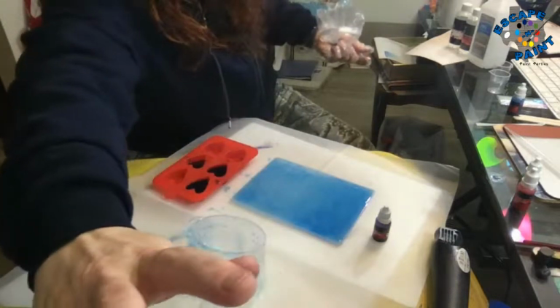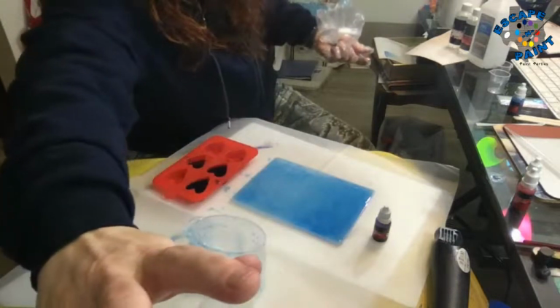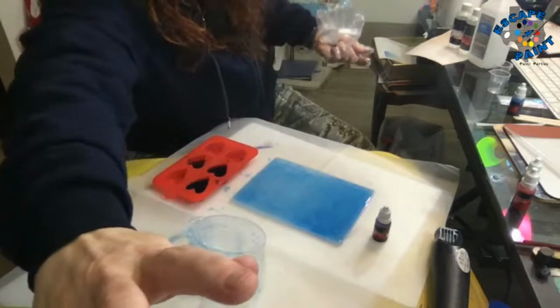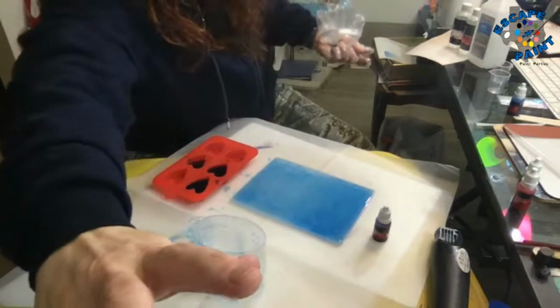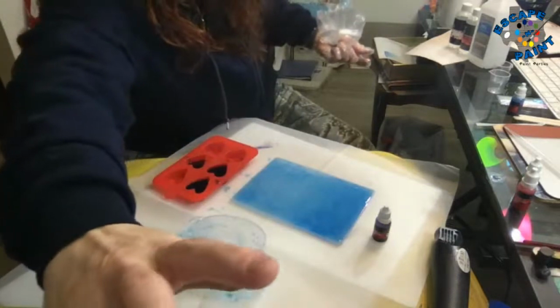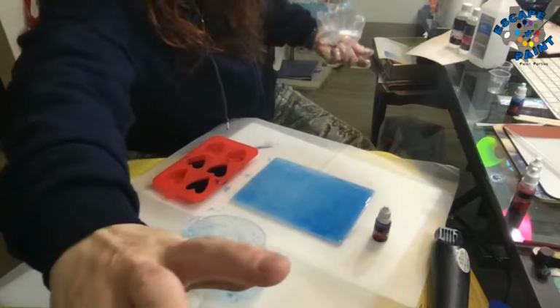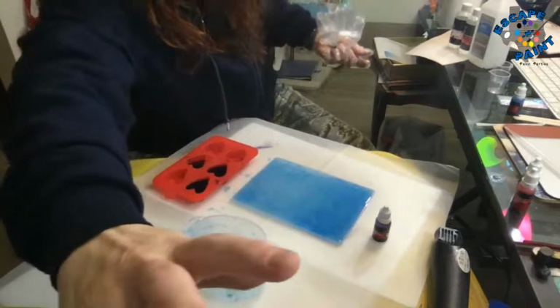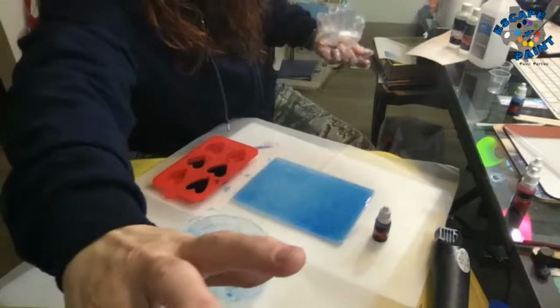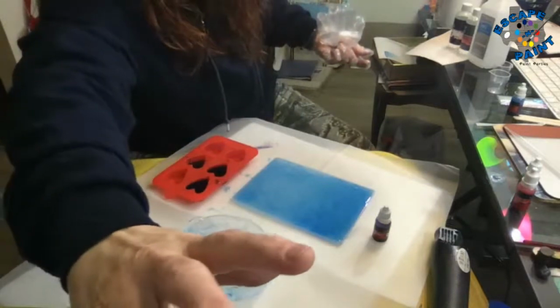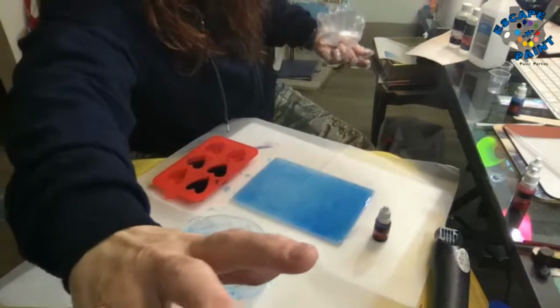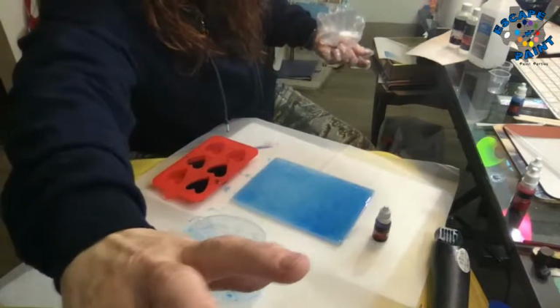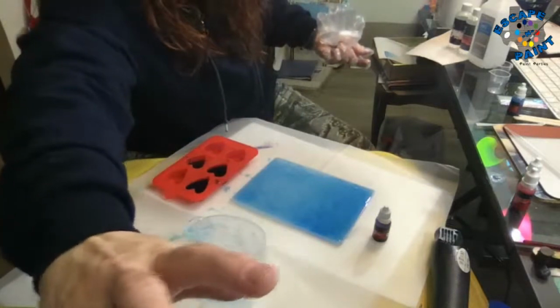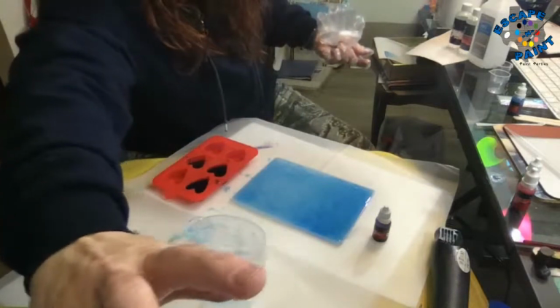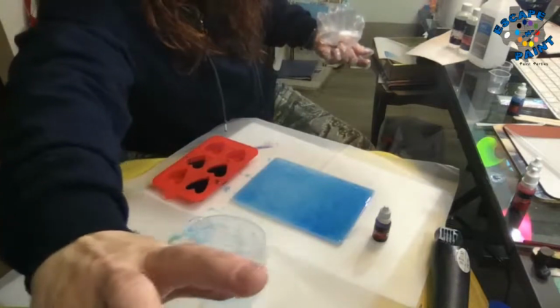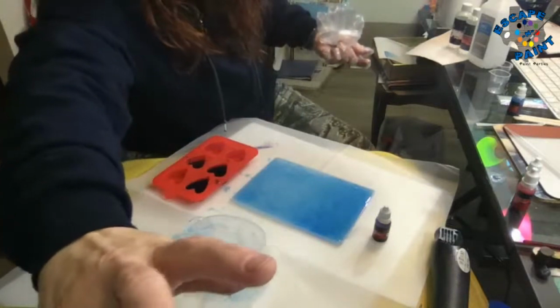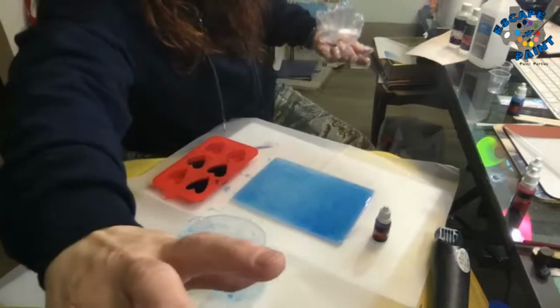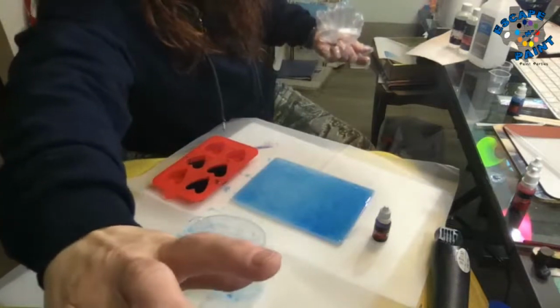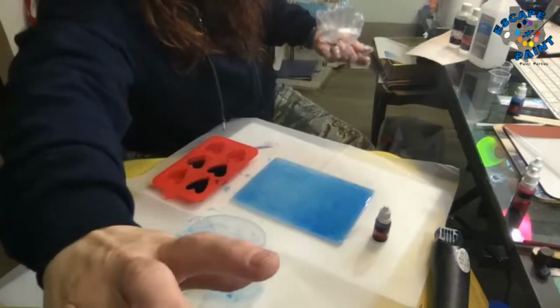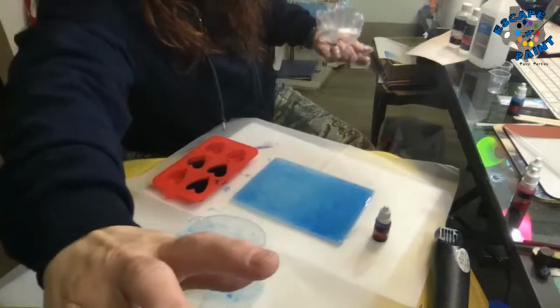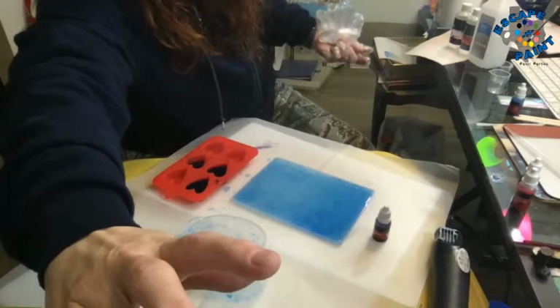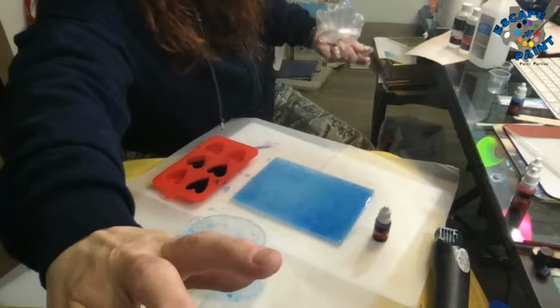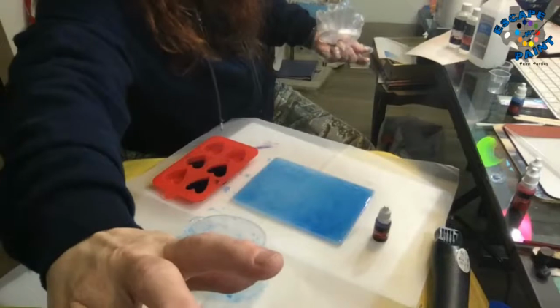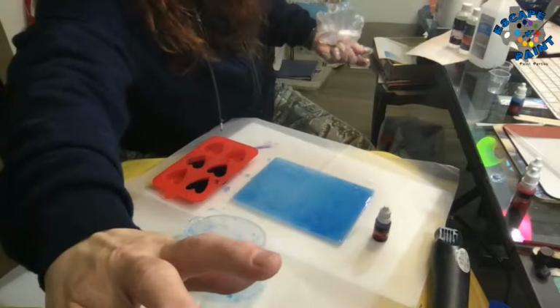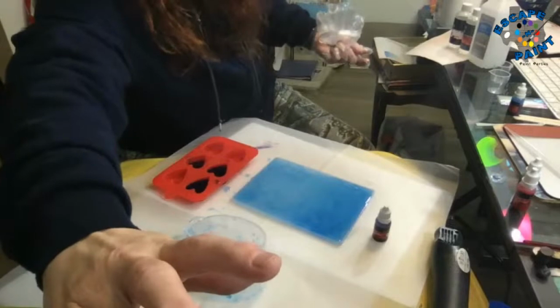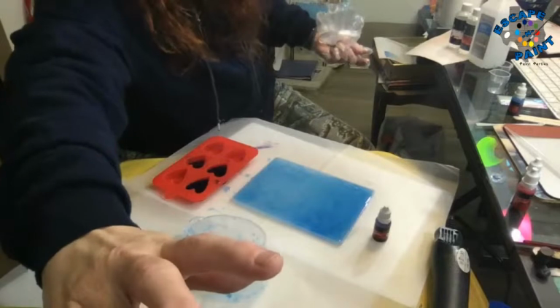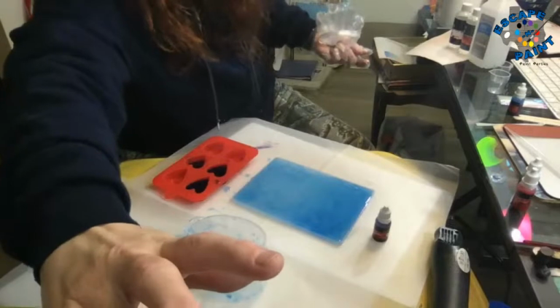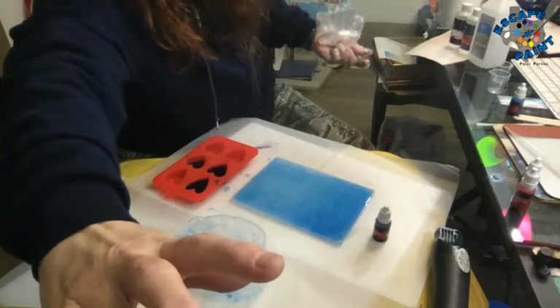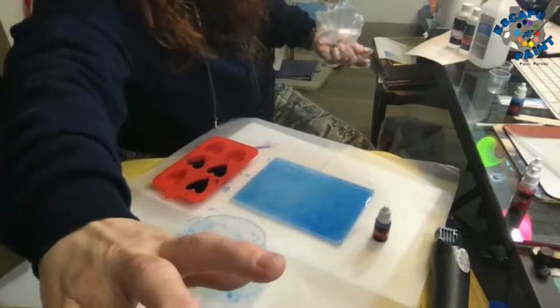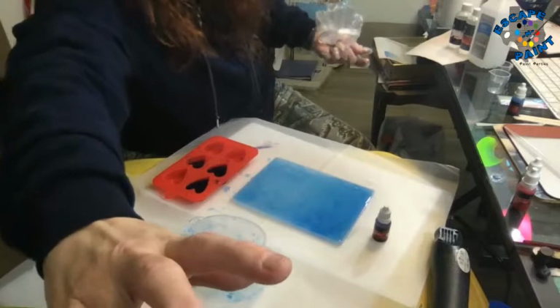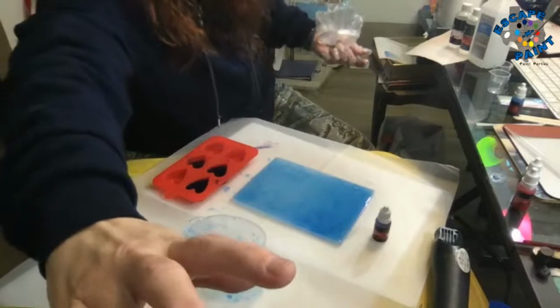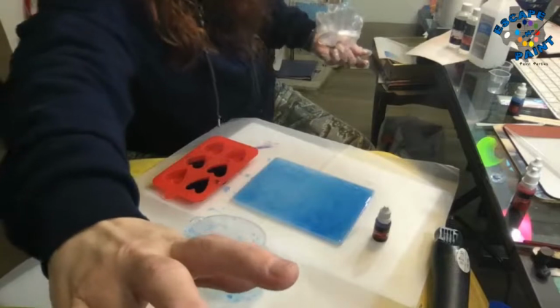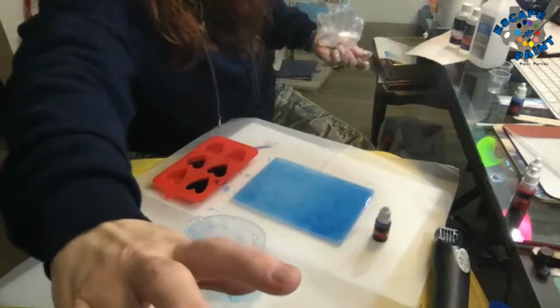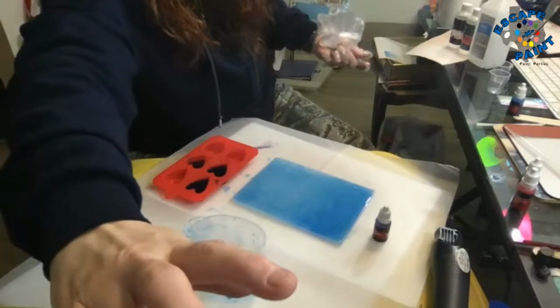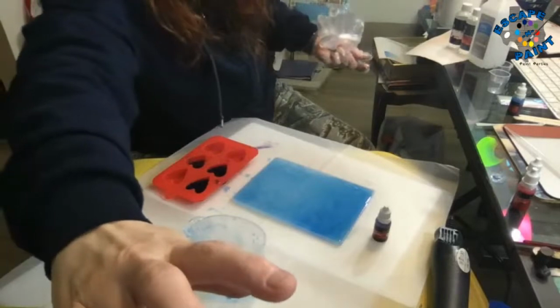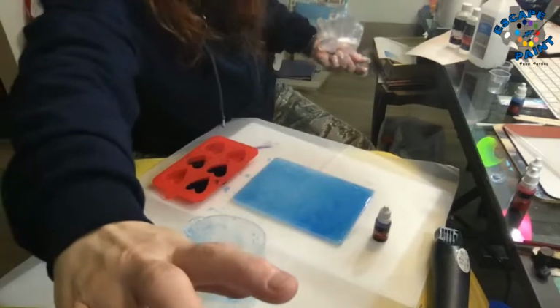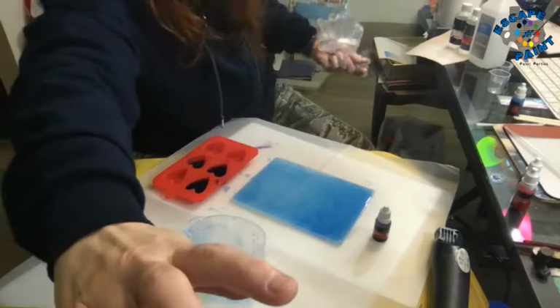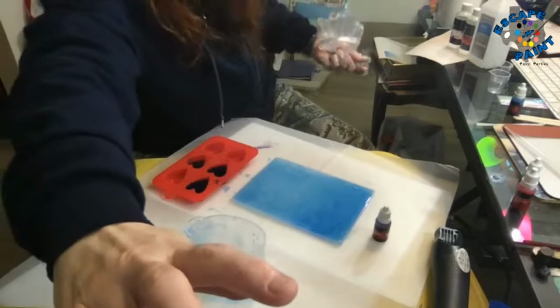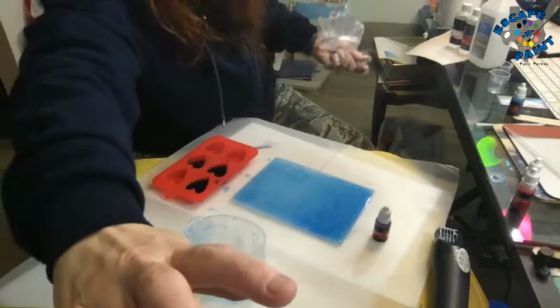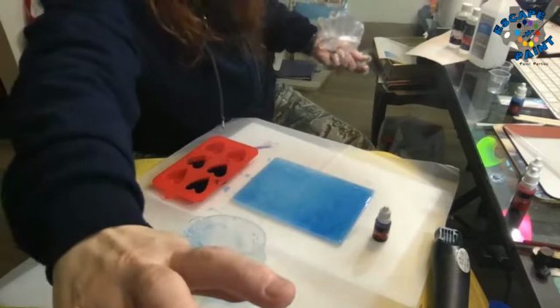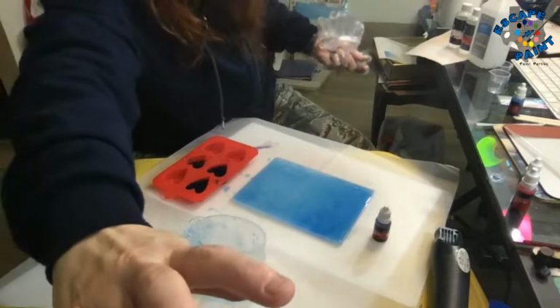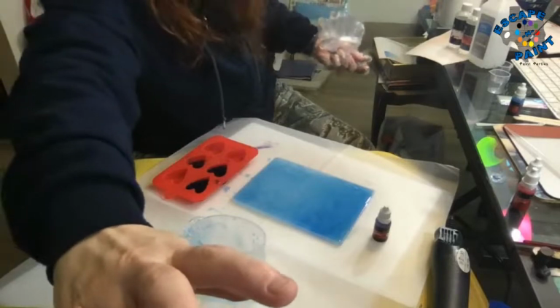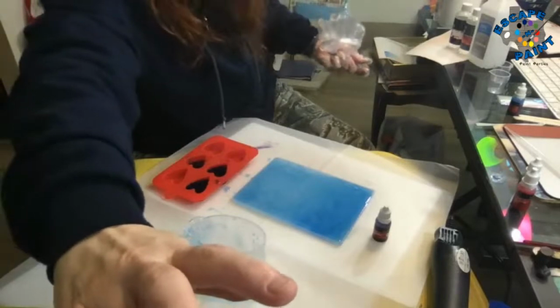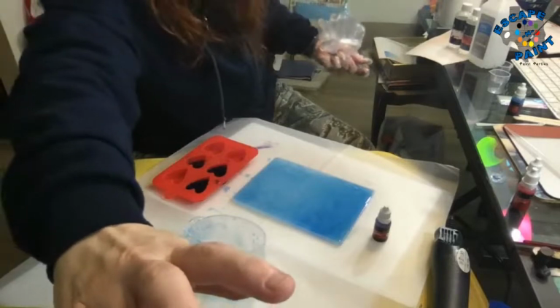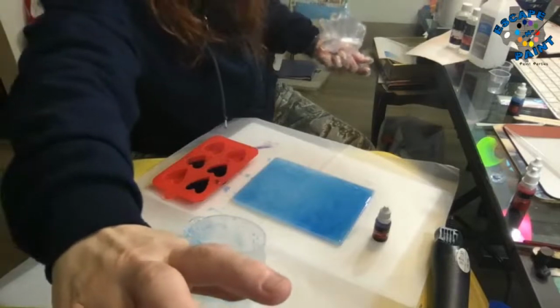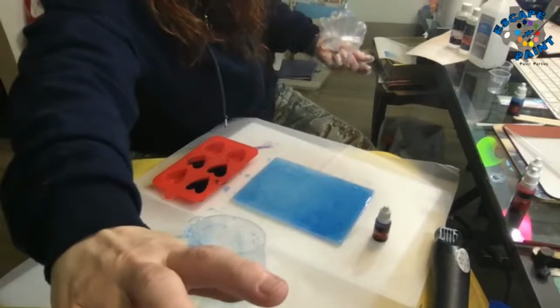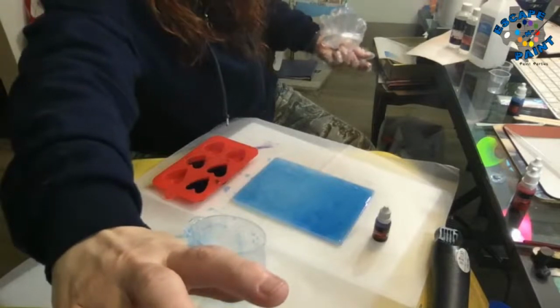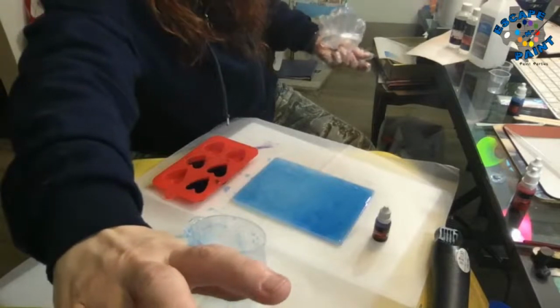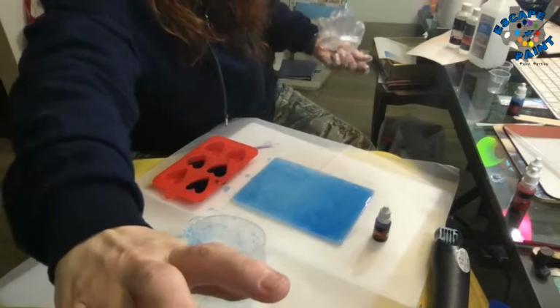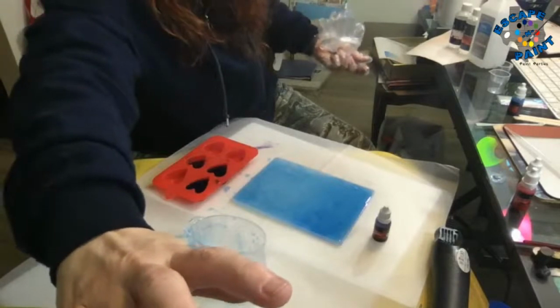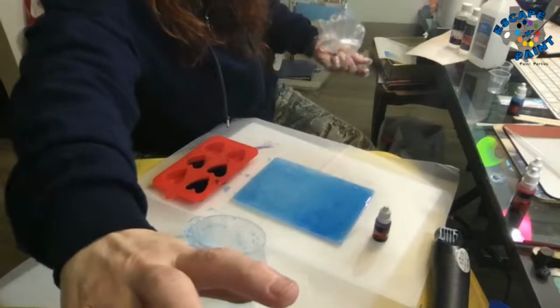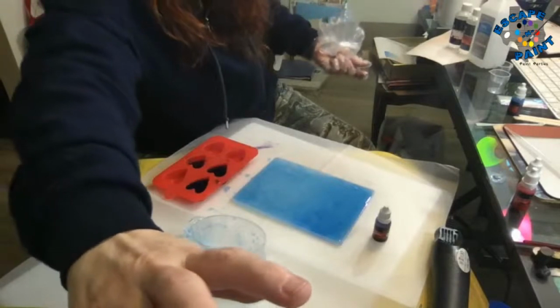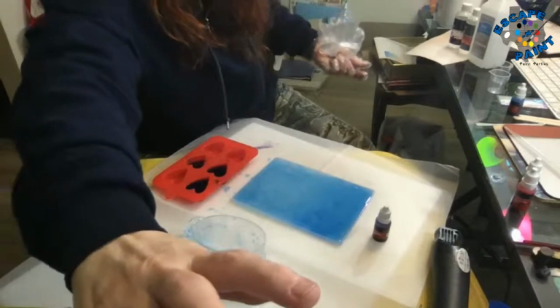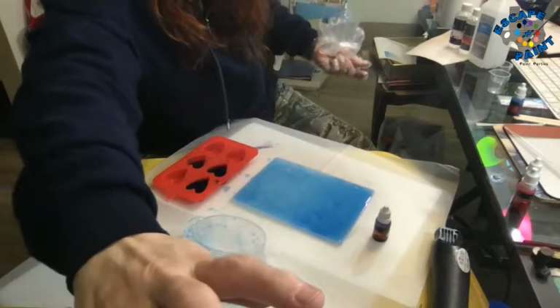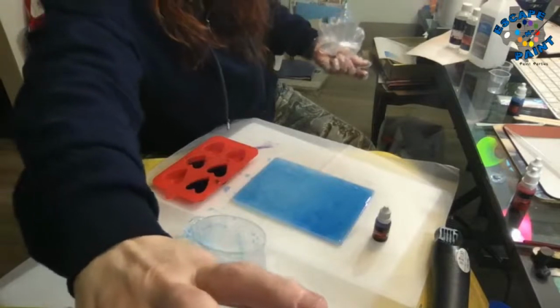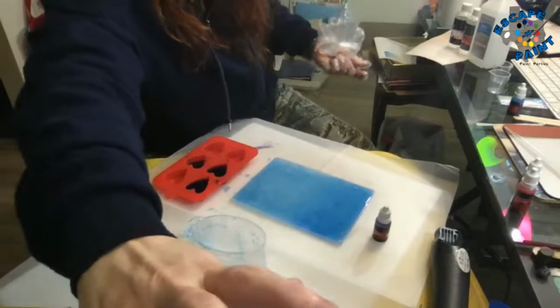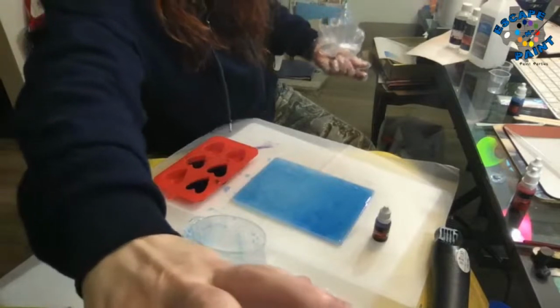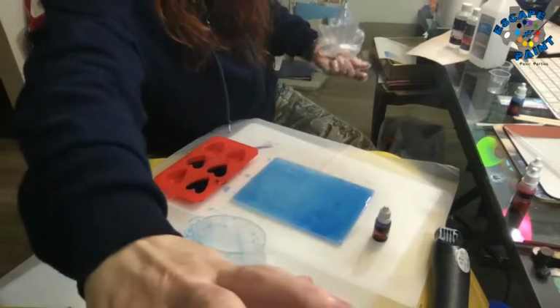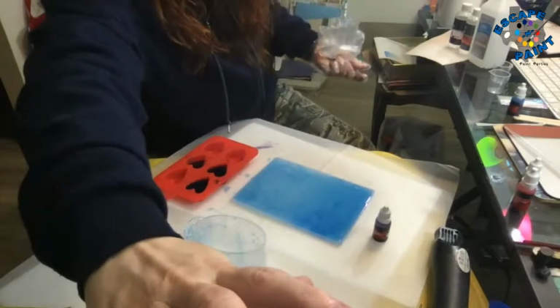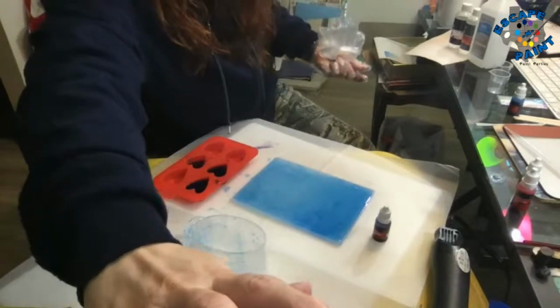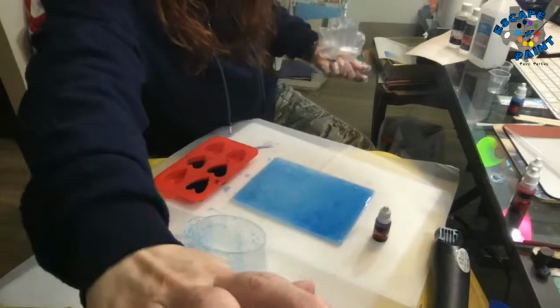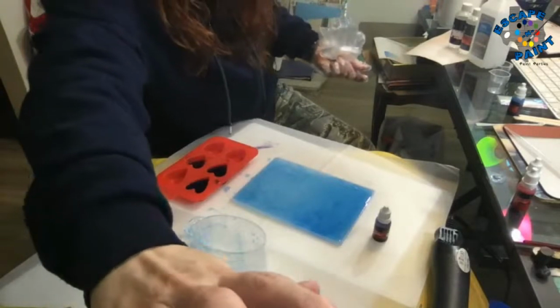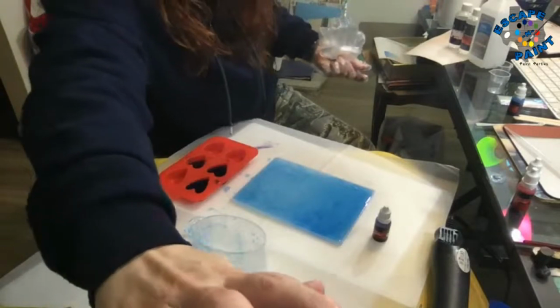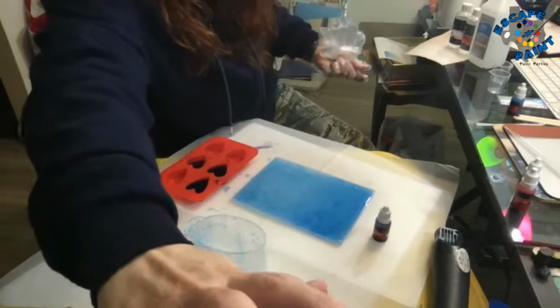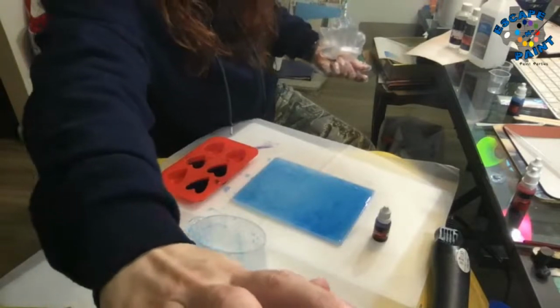Thank you! Yeah, I thought it was very pretty — I like the colors and the way it marbled. I've got to go get this cleaned up. I'm going to try to get this glove off so I can get it back on later. We'll talk to y'all later, bye!